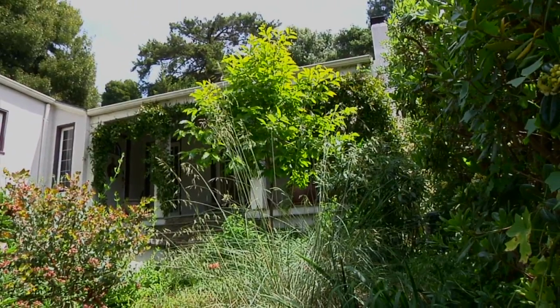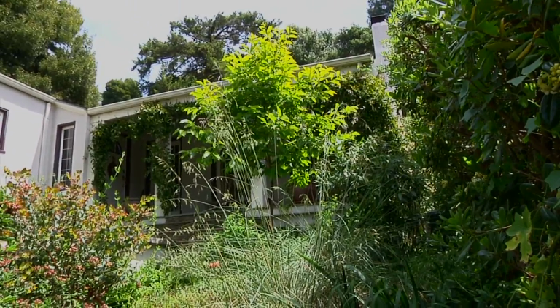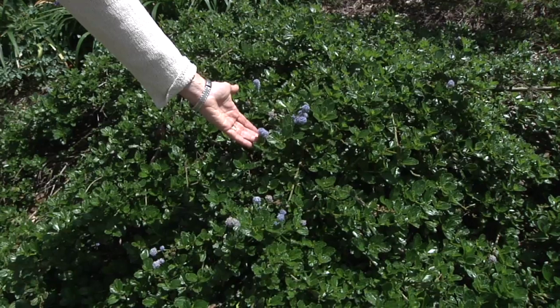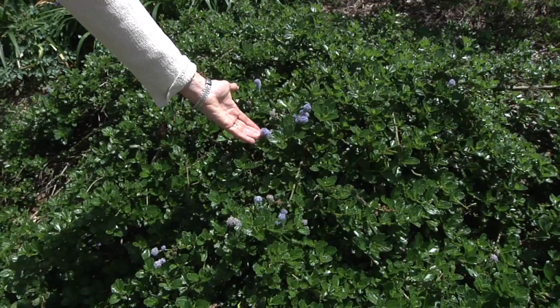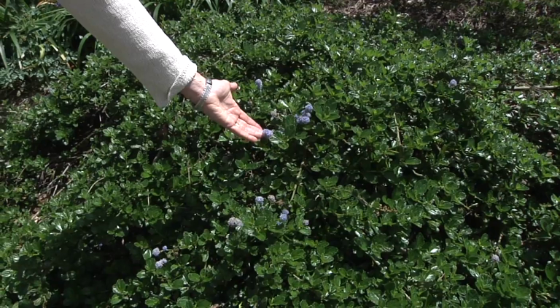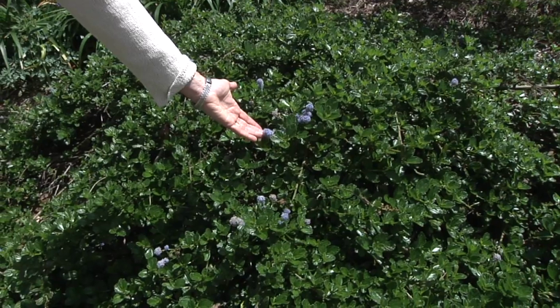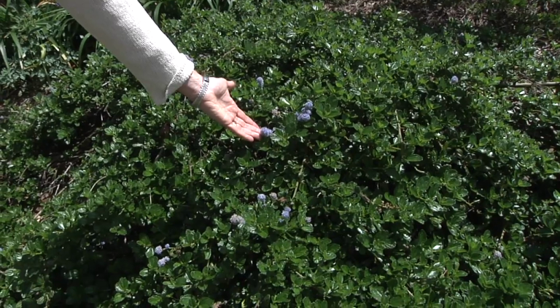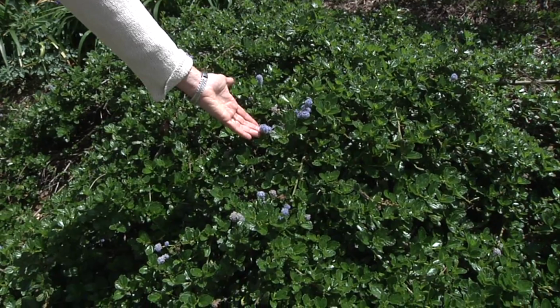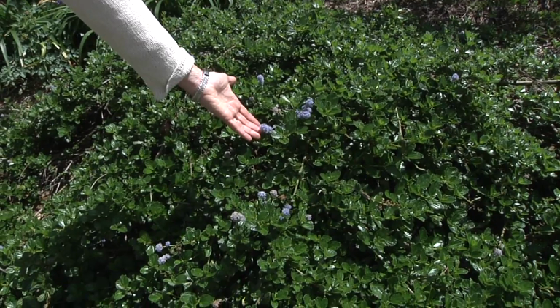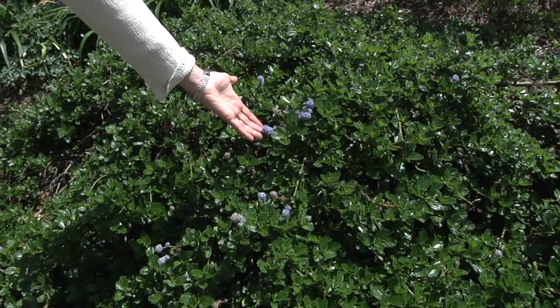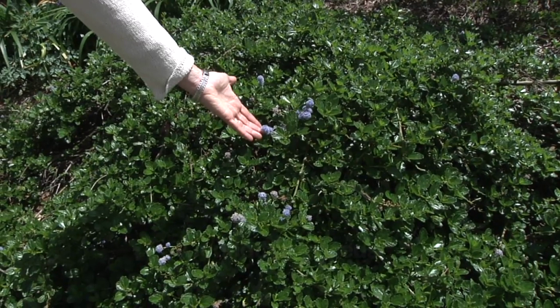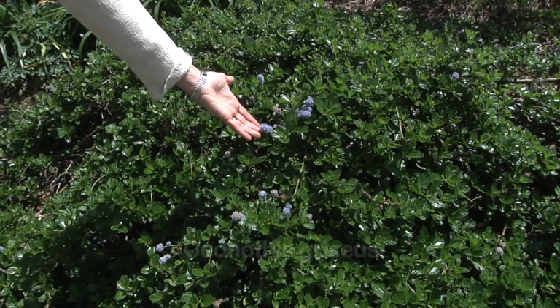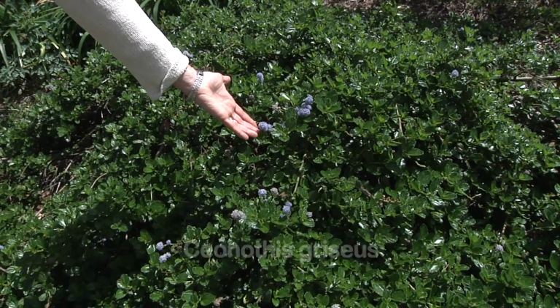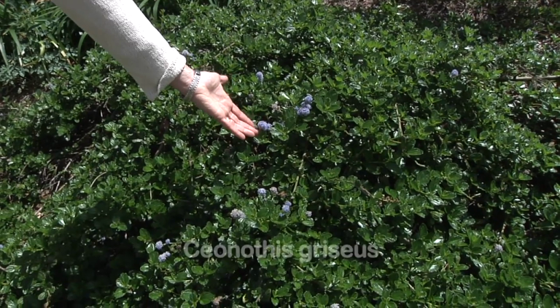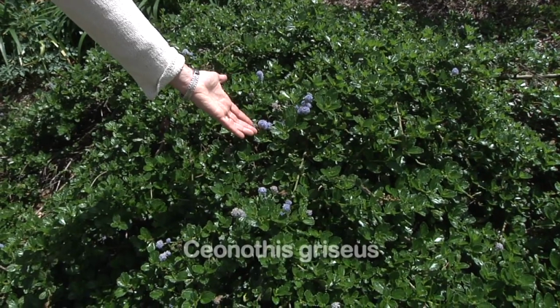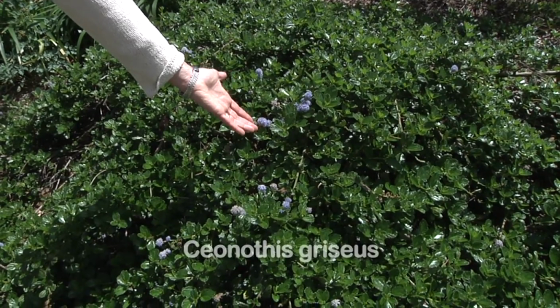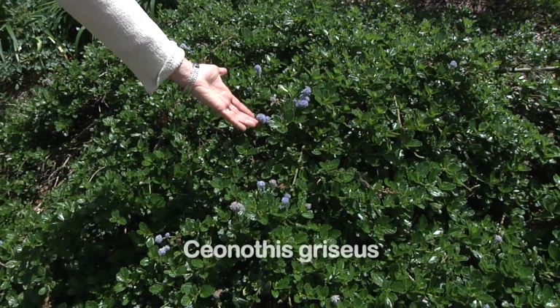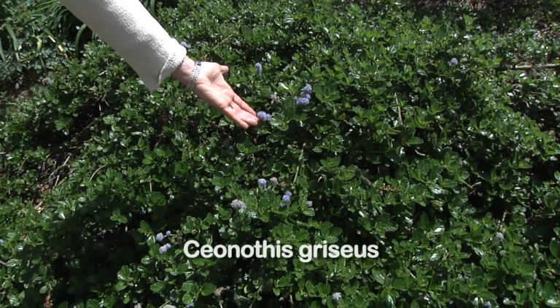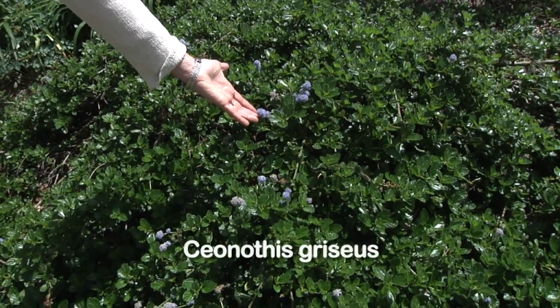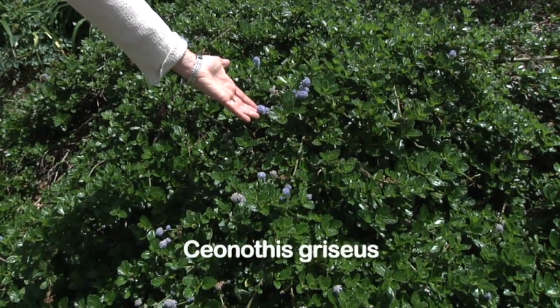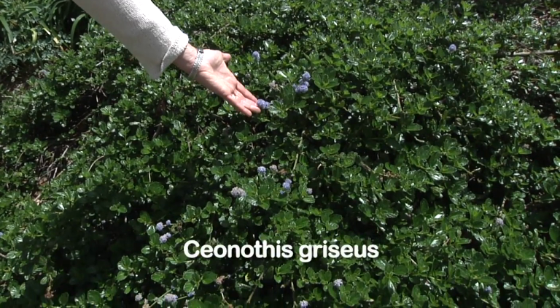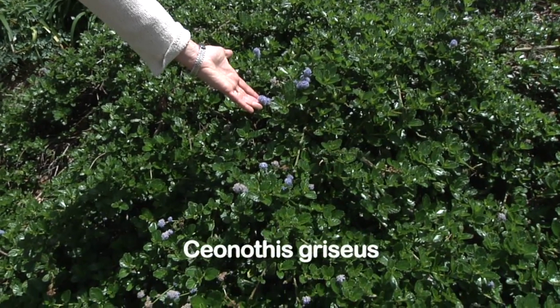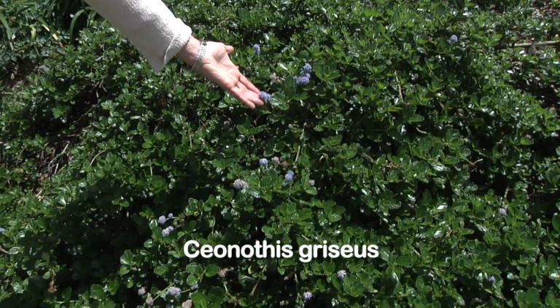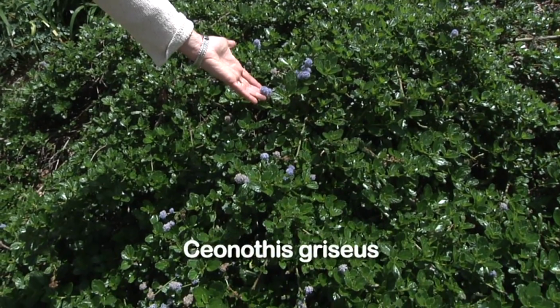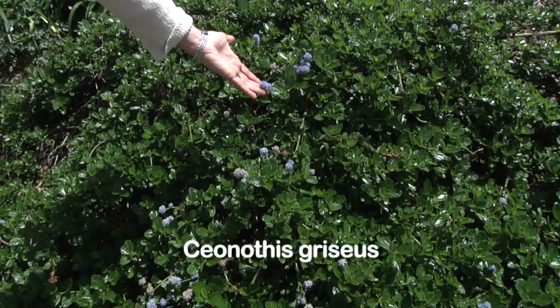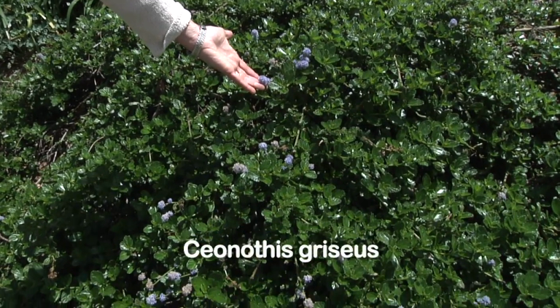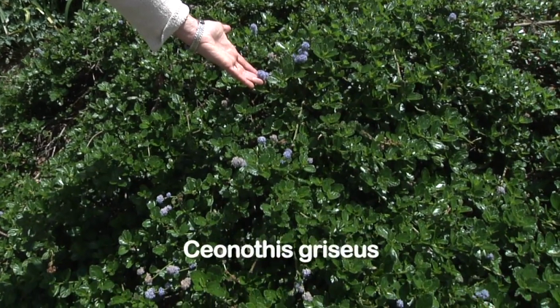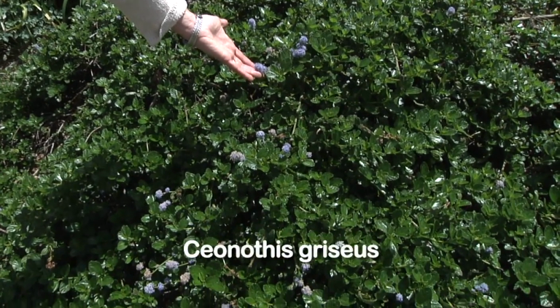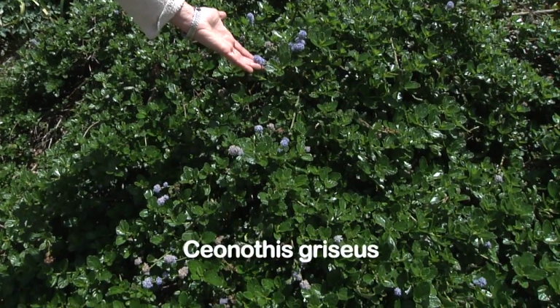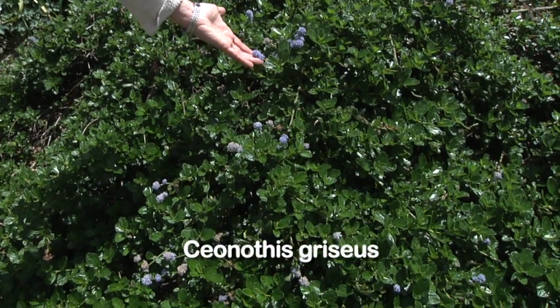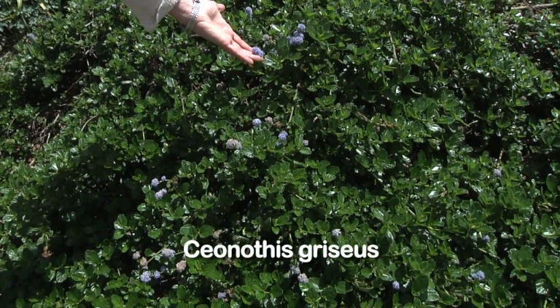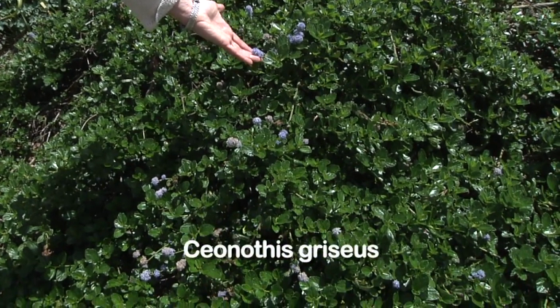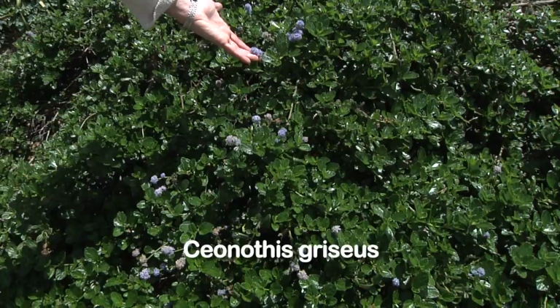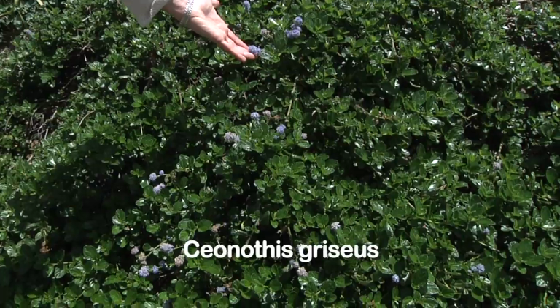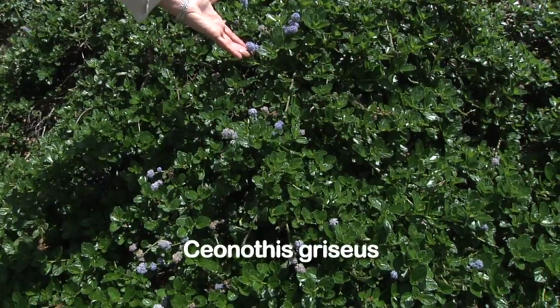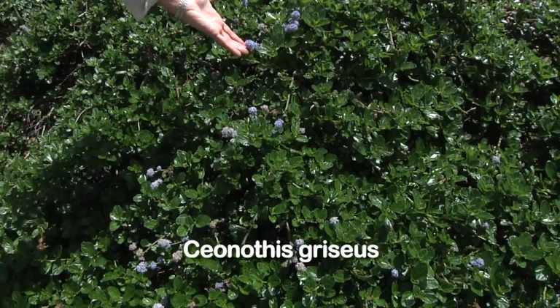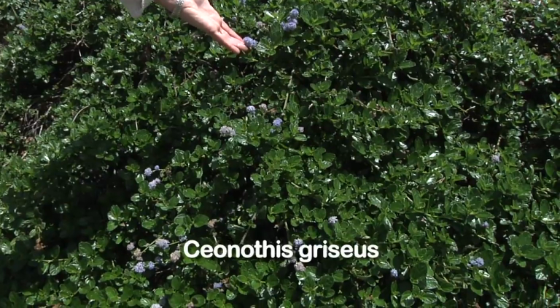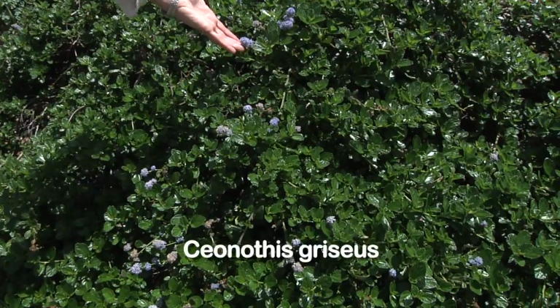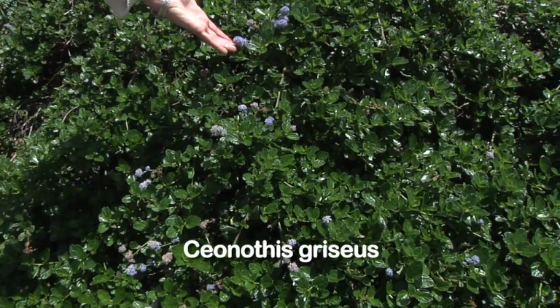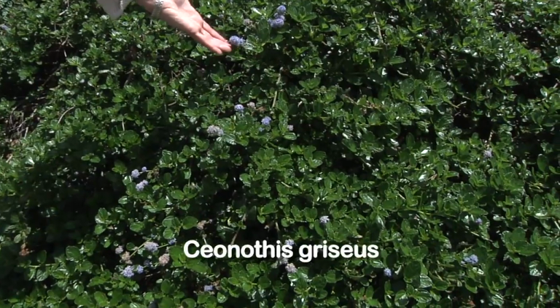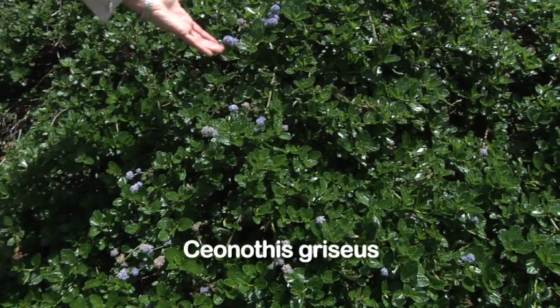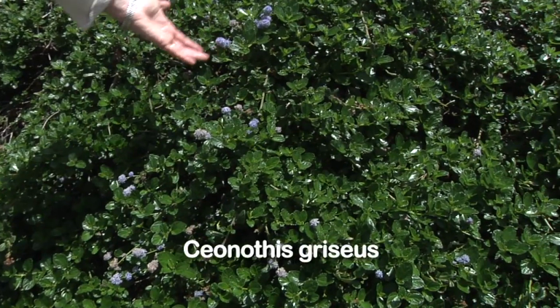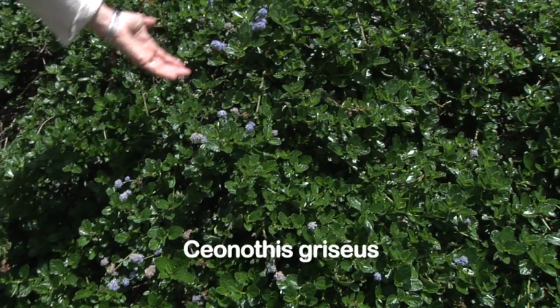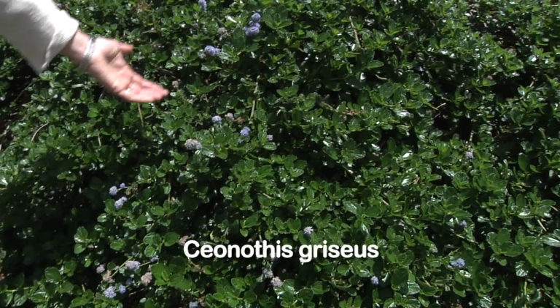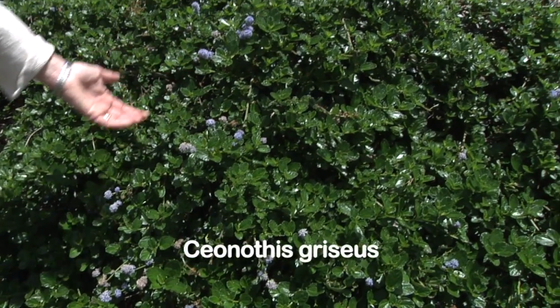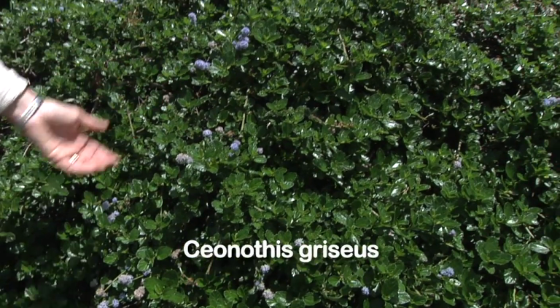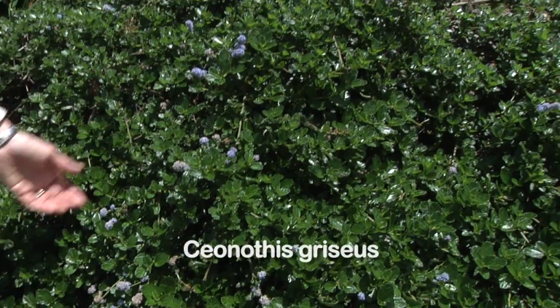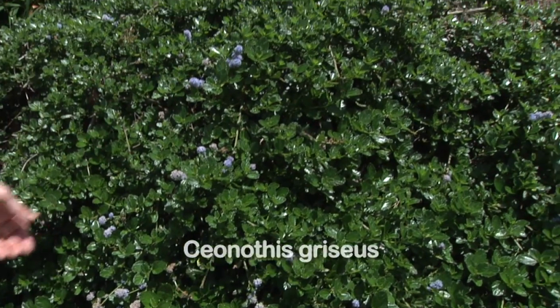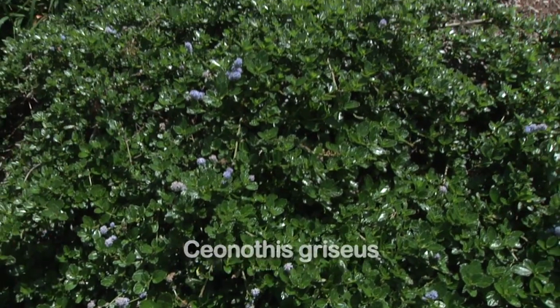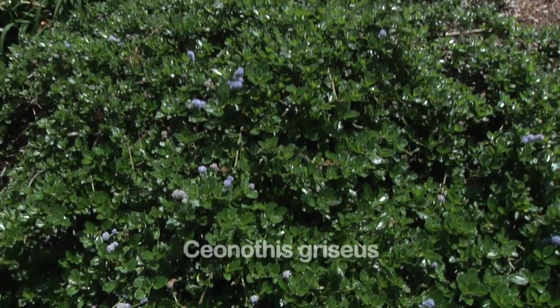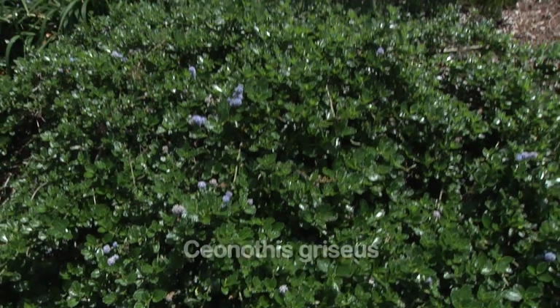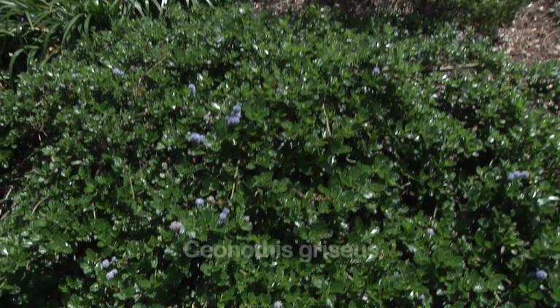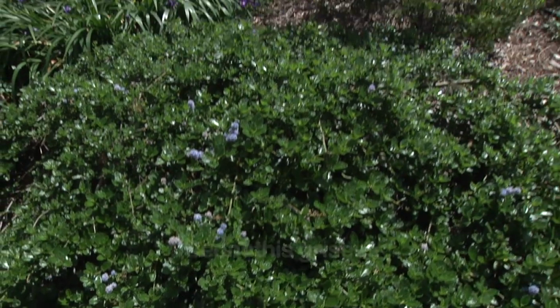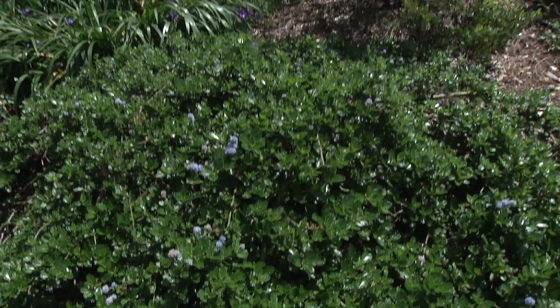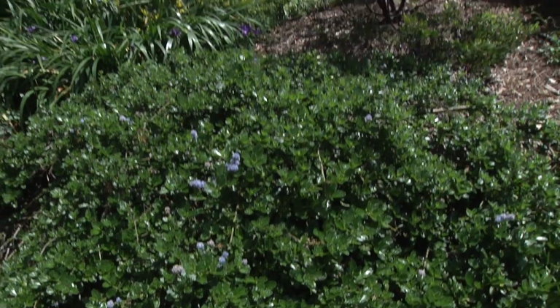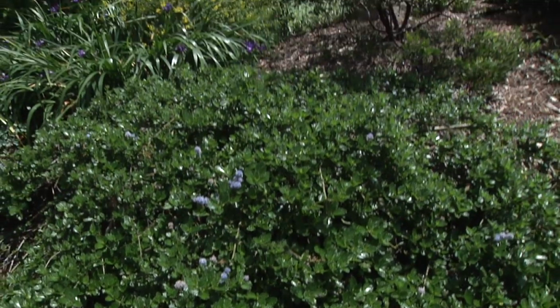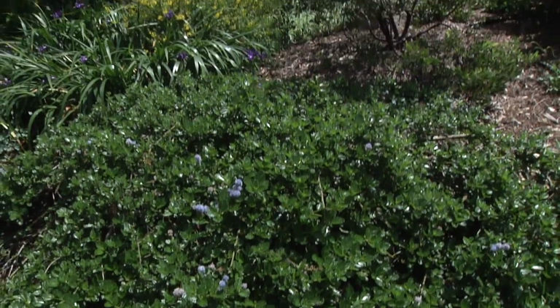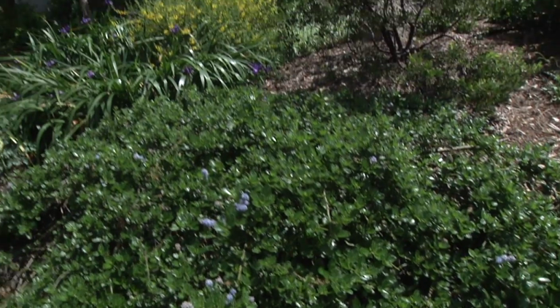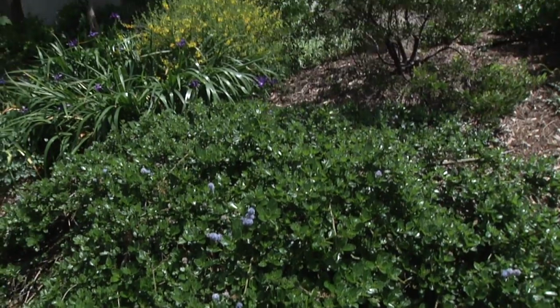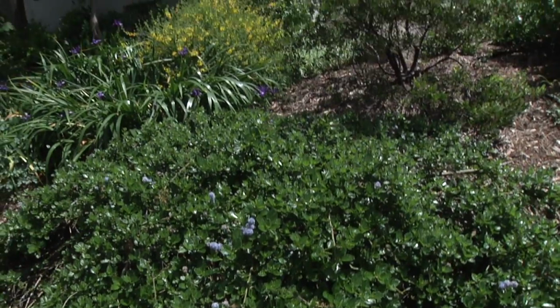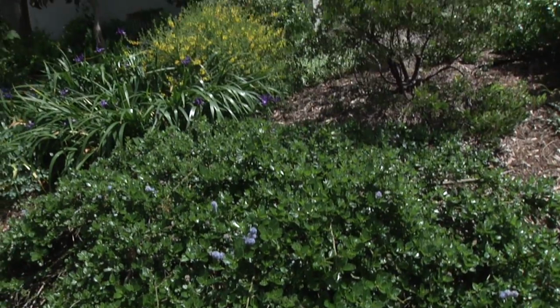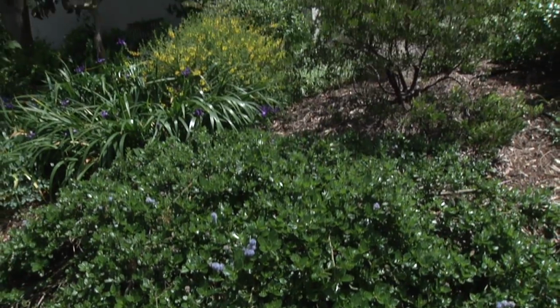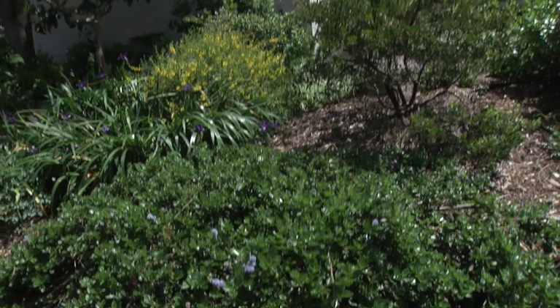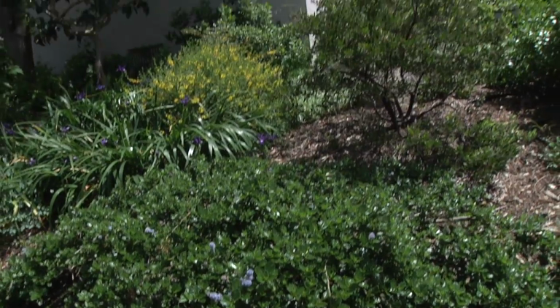This is a Ceanothus — one of the lower growing ones. It spreads quite a bit and can also be propagated by cuttings.